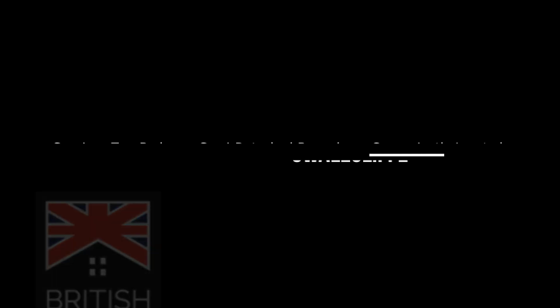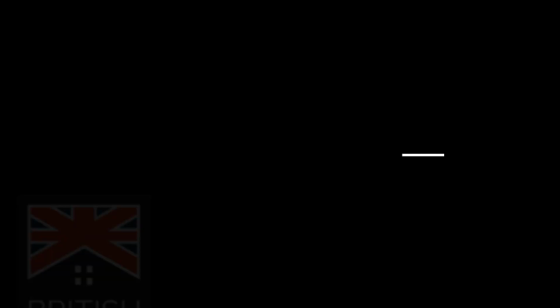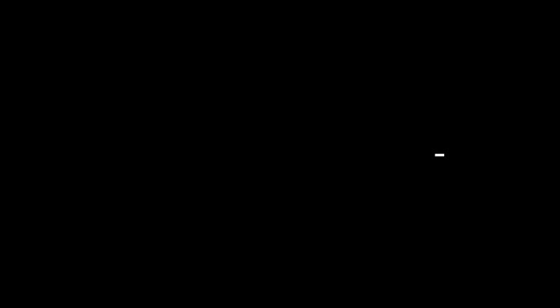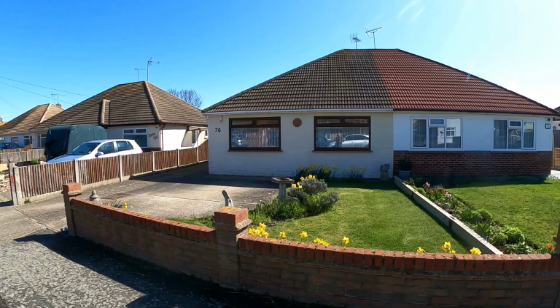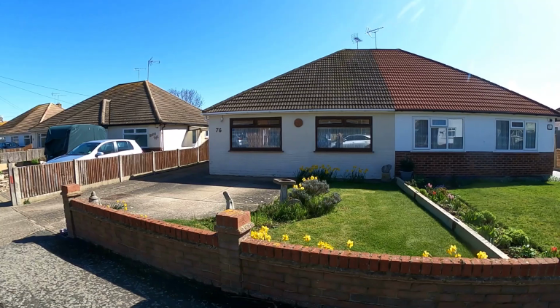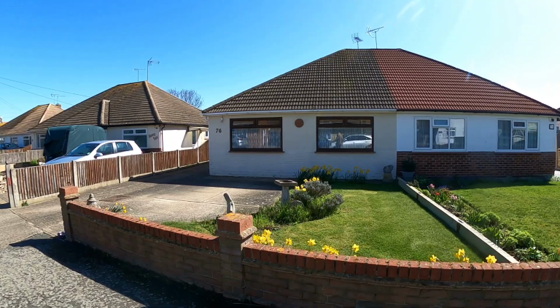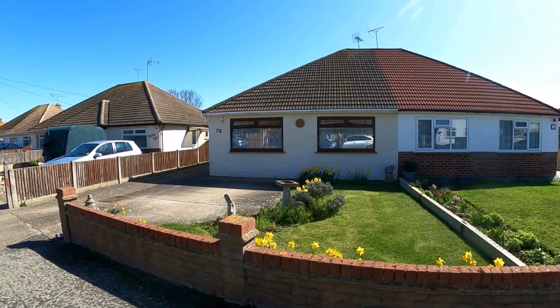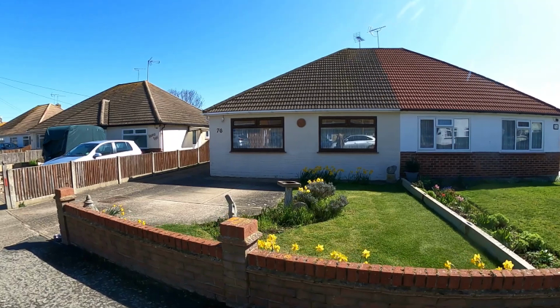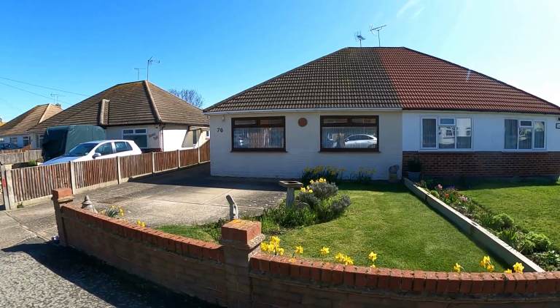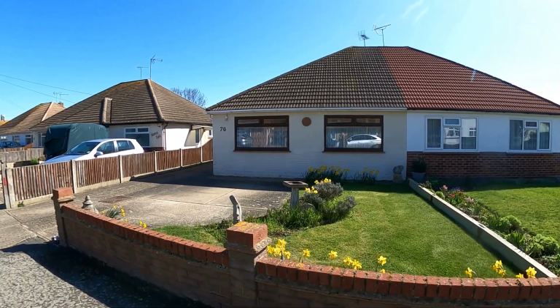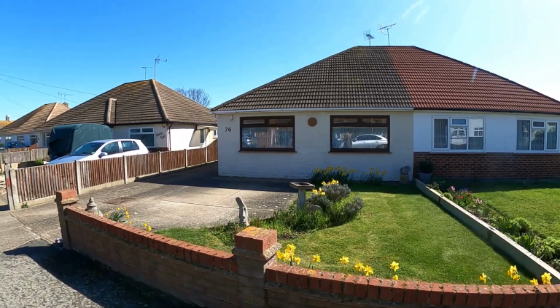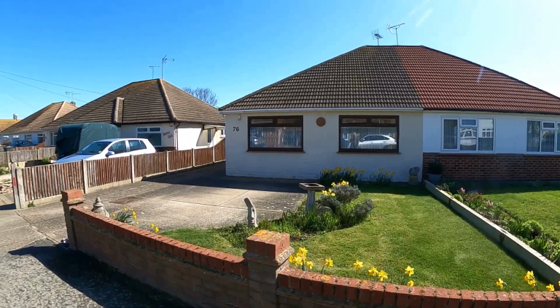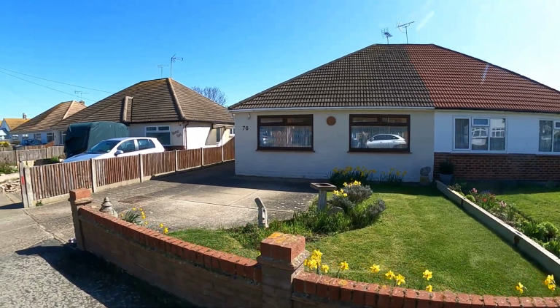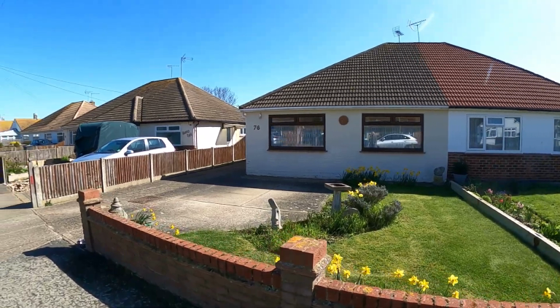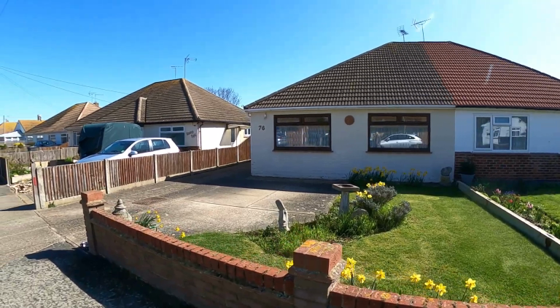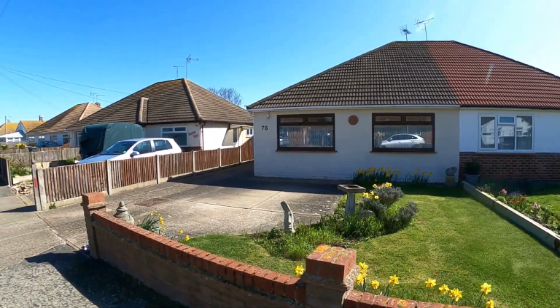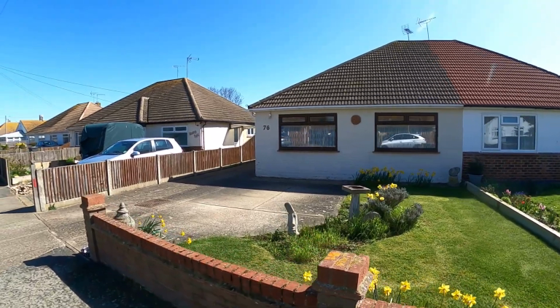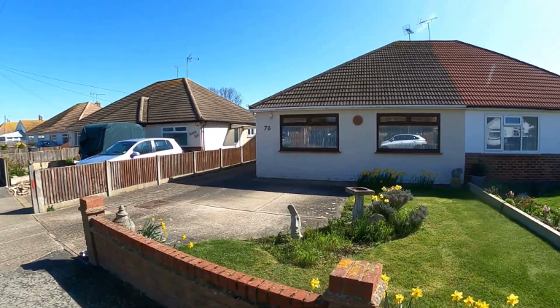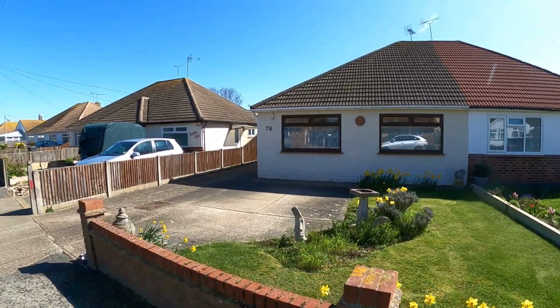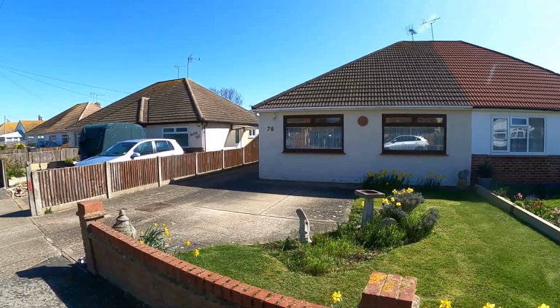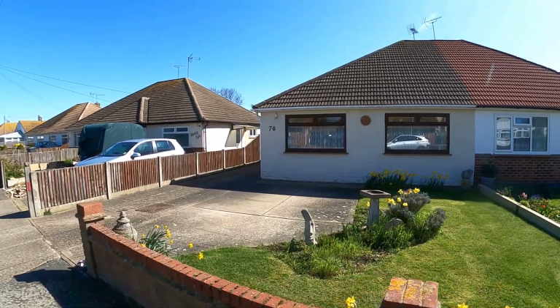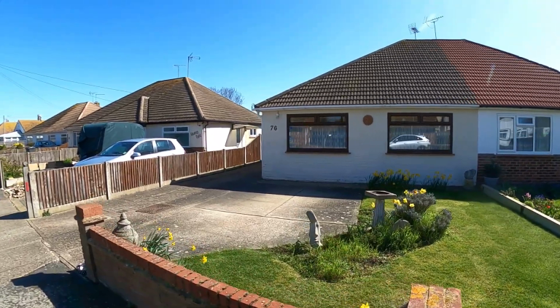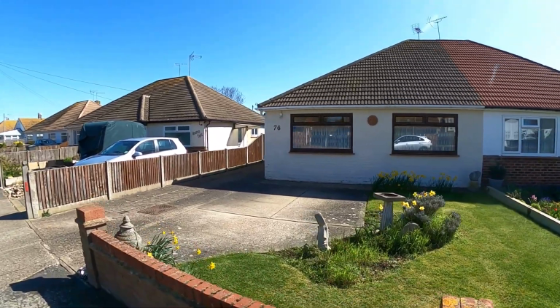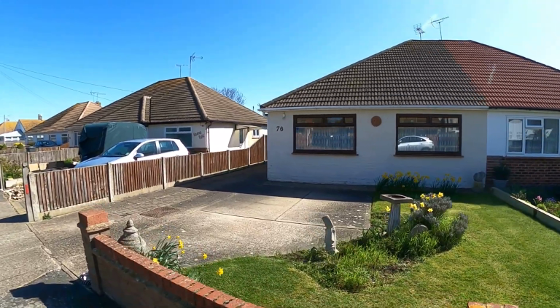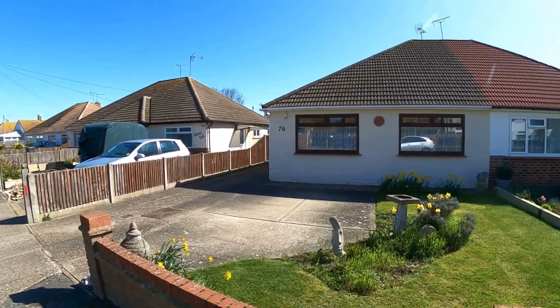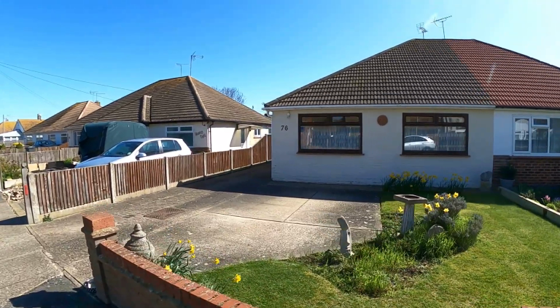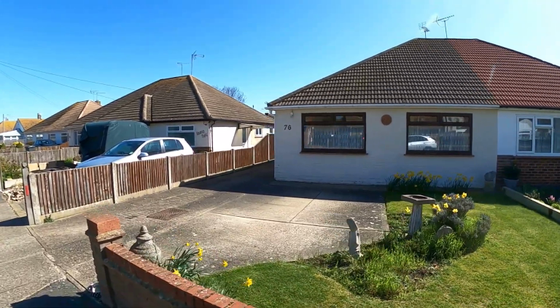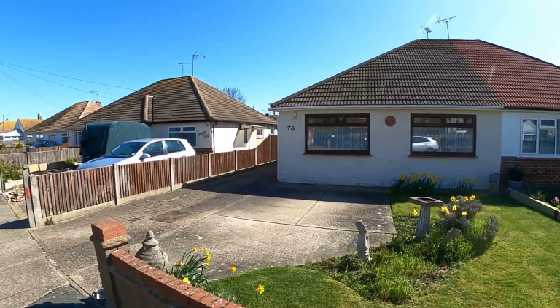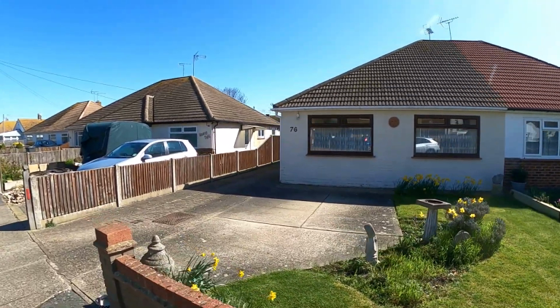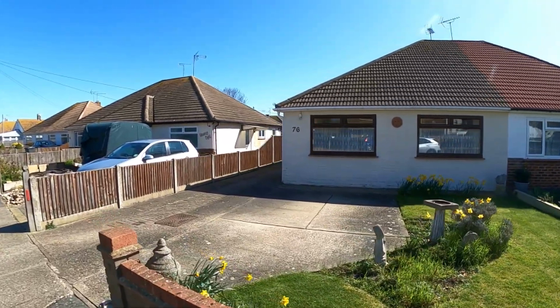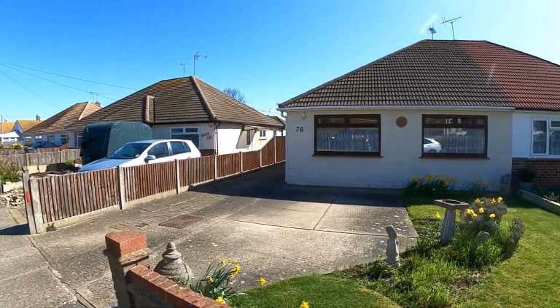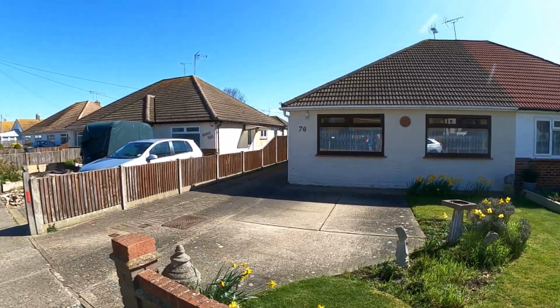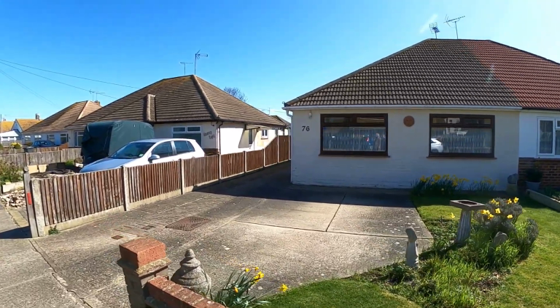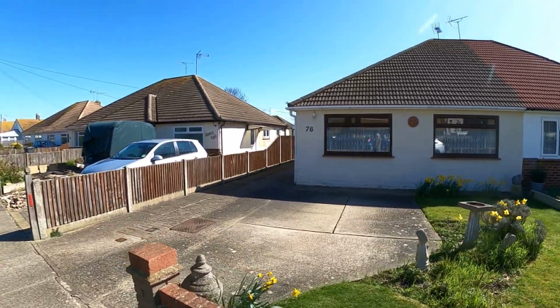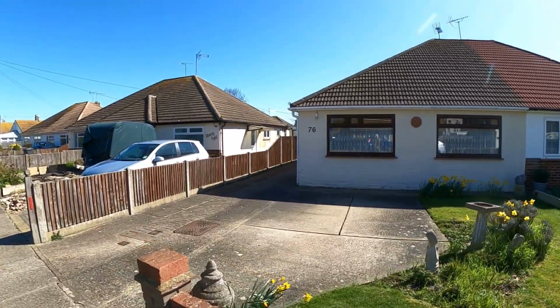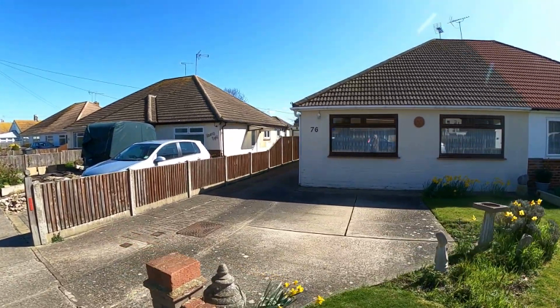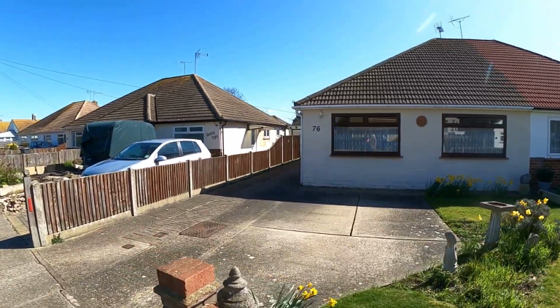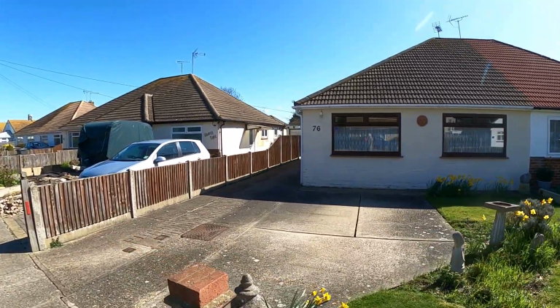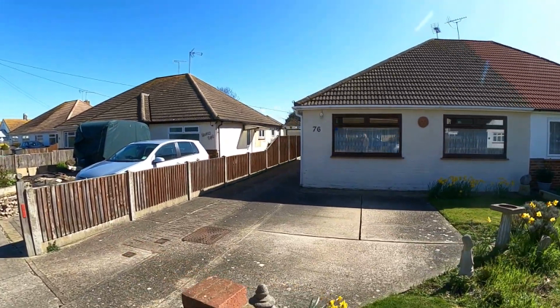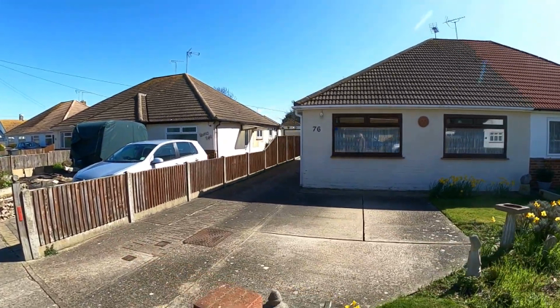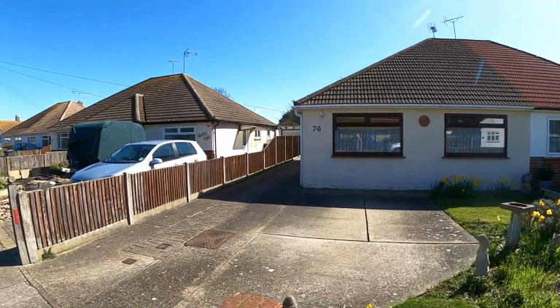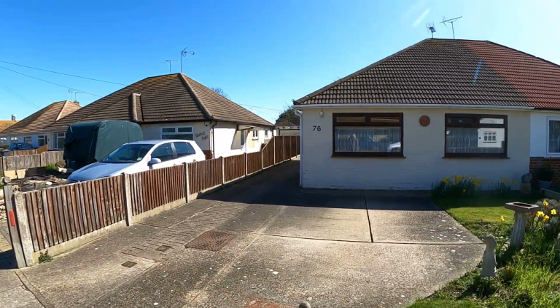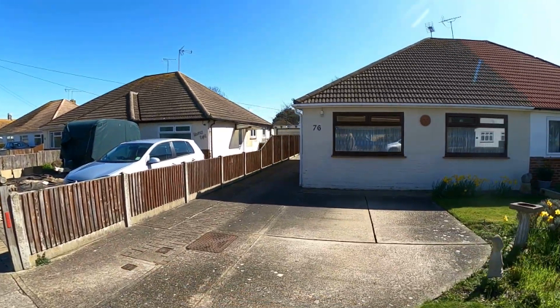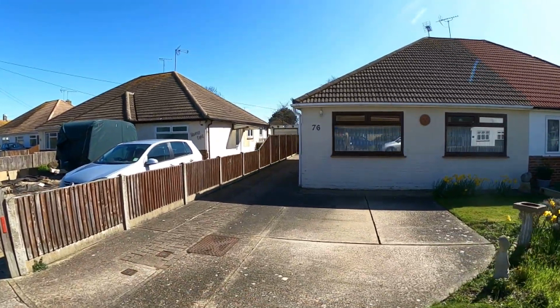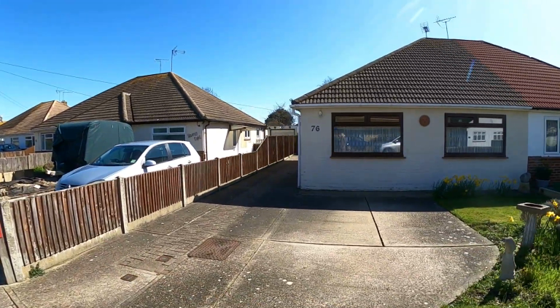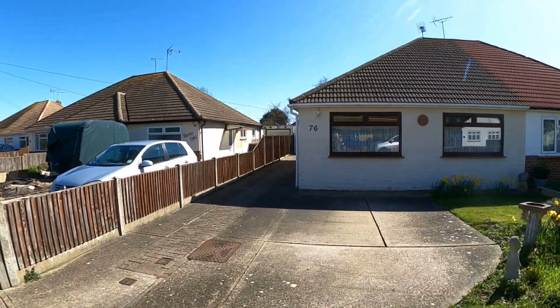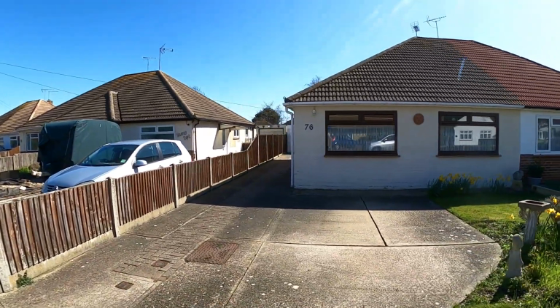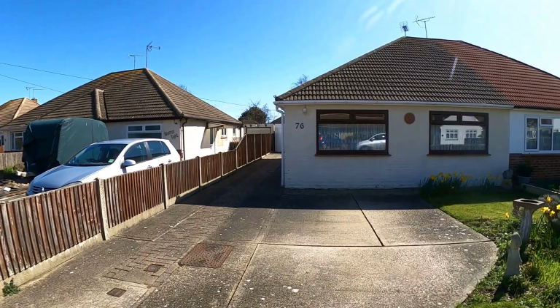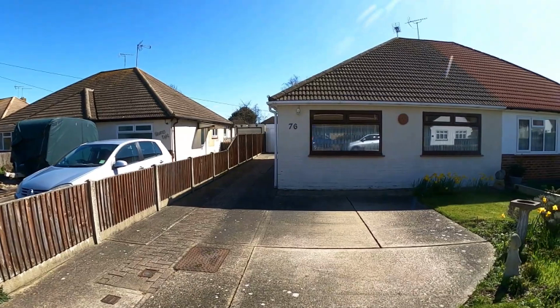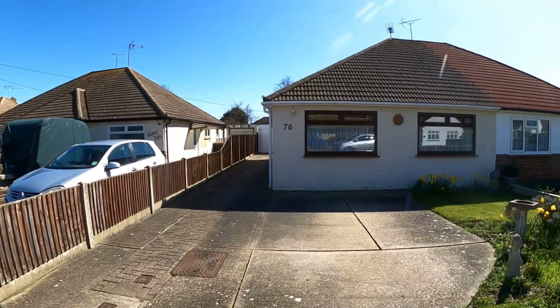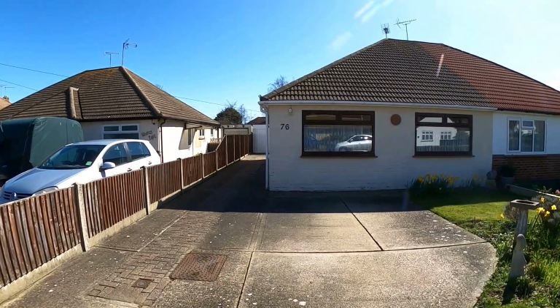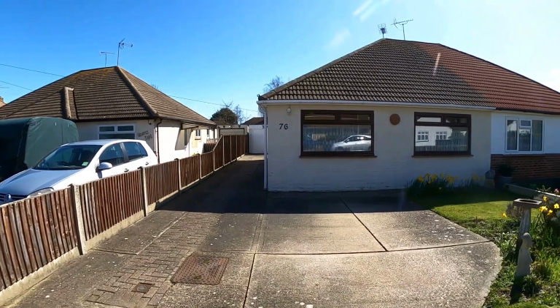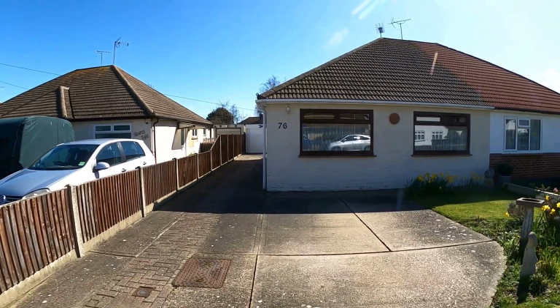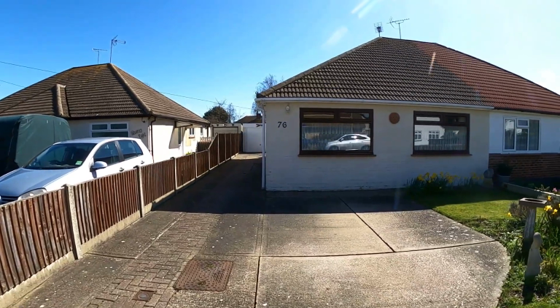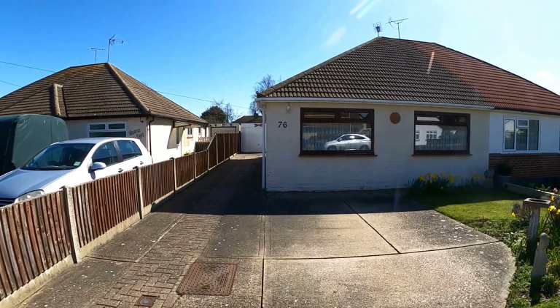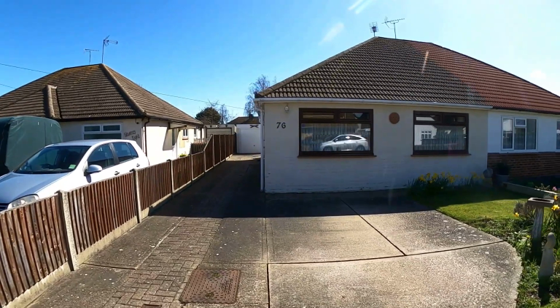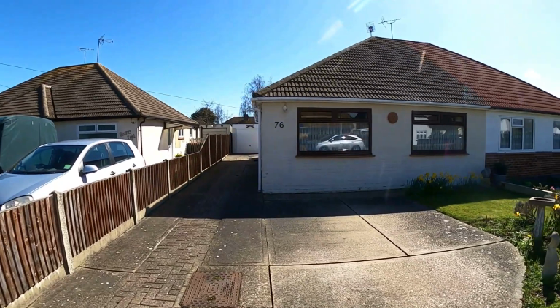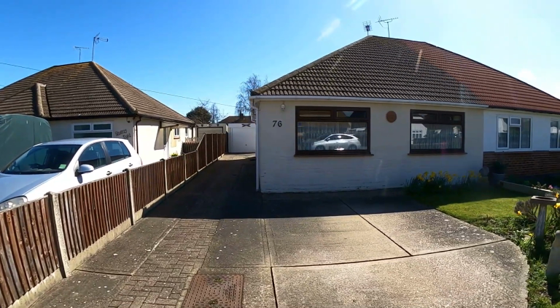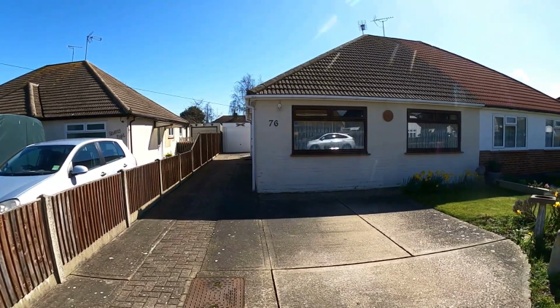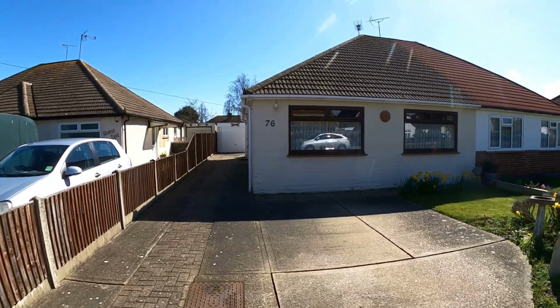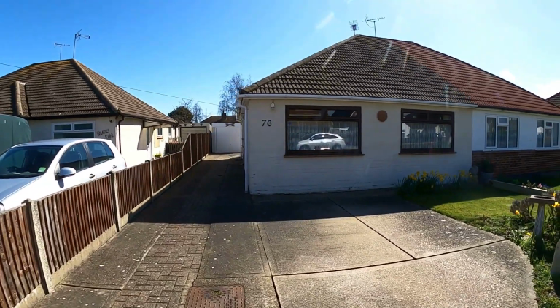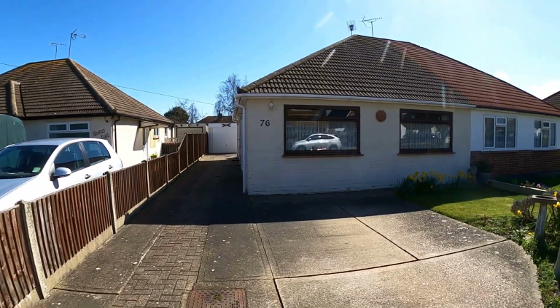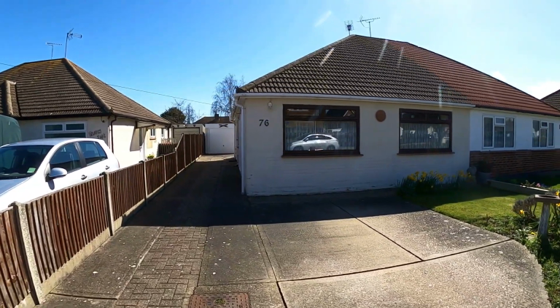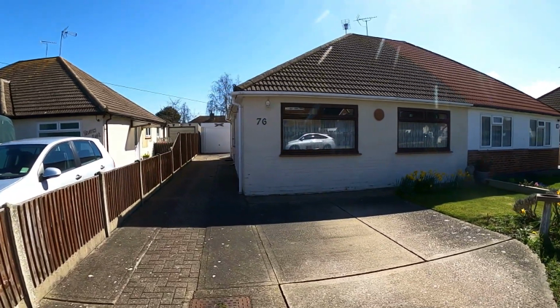Hello, it's Elliot from Kent Estate Agencies, and today we're taking a look at number 76 Russell Drive.